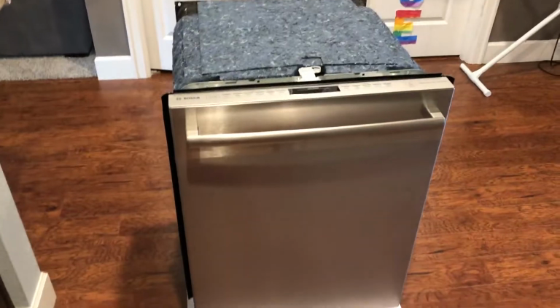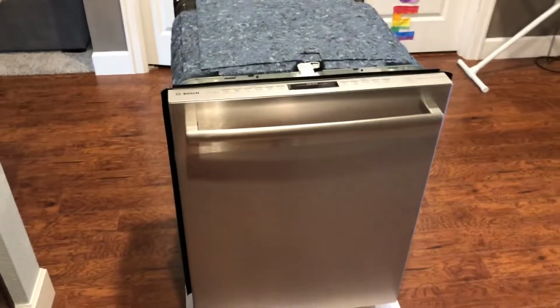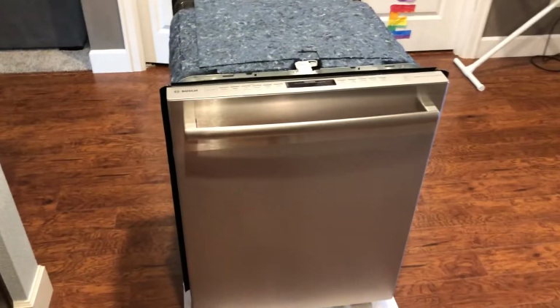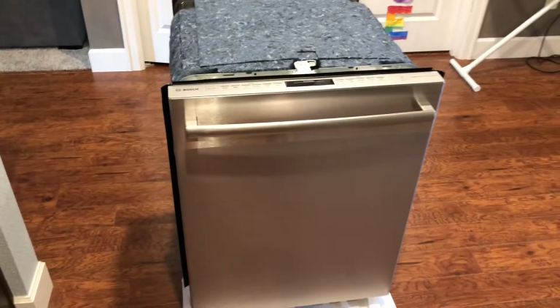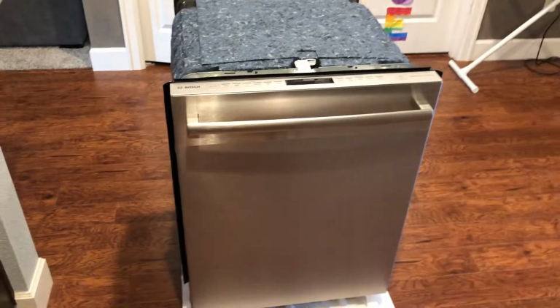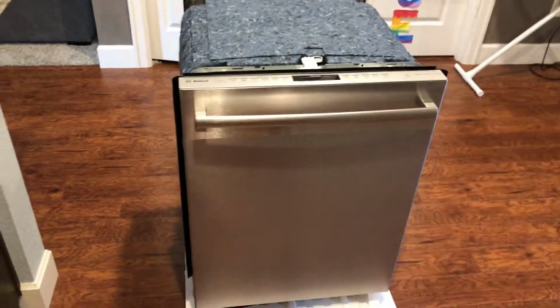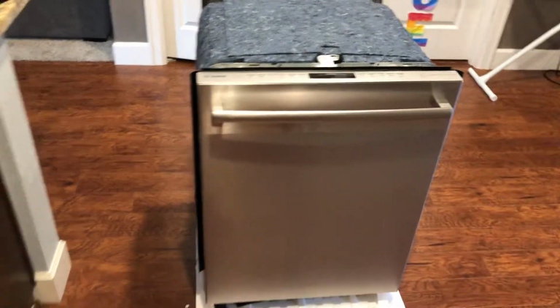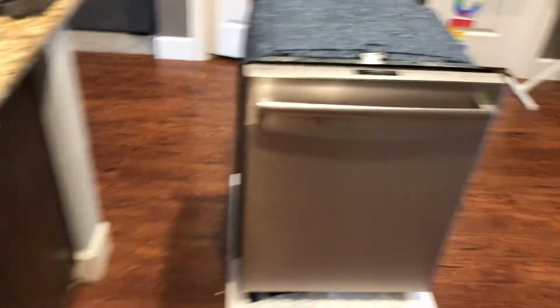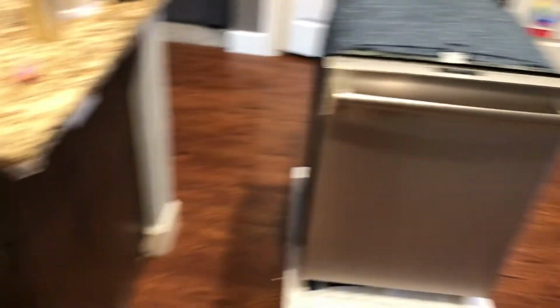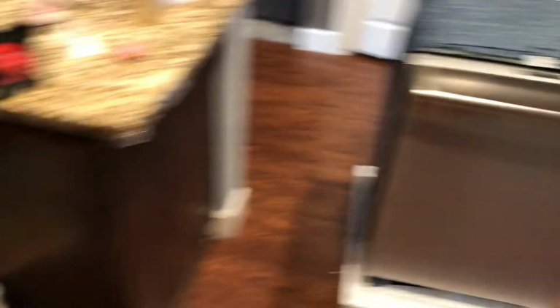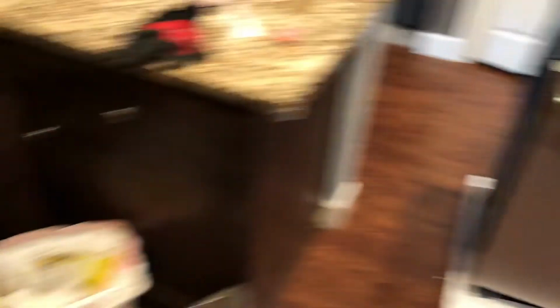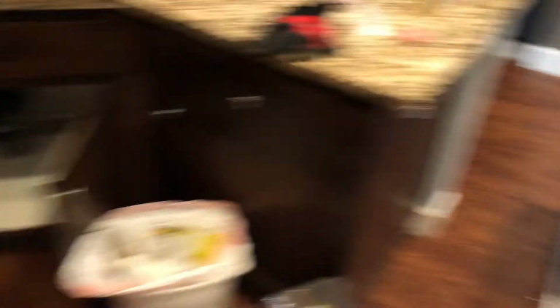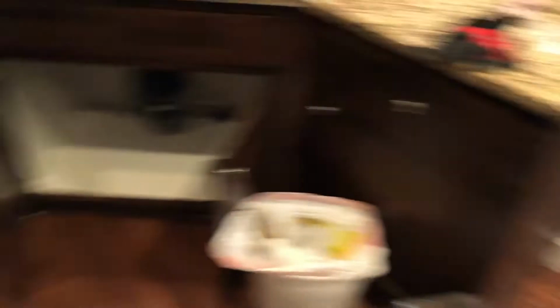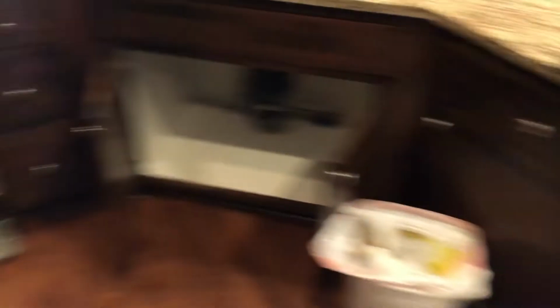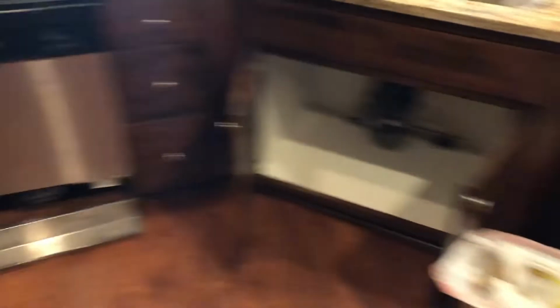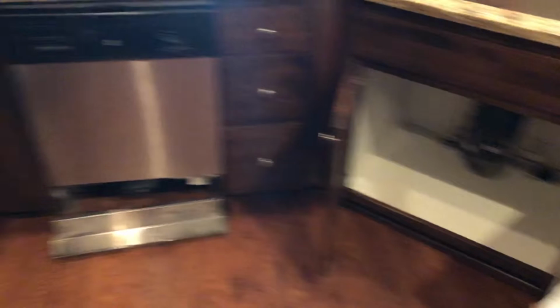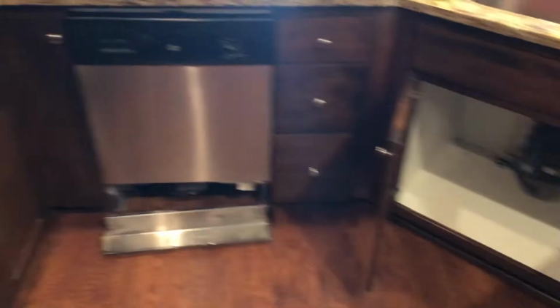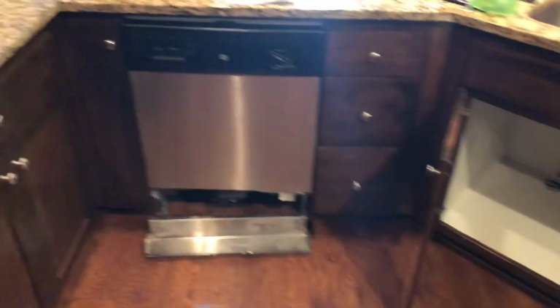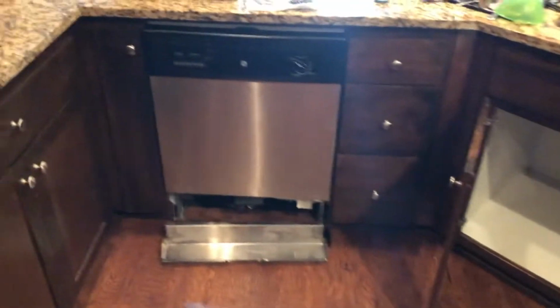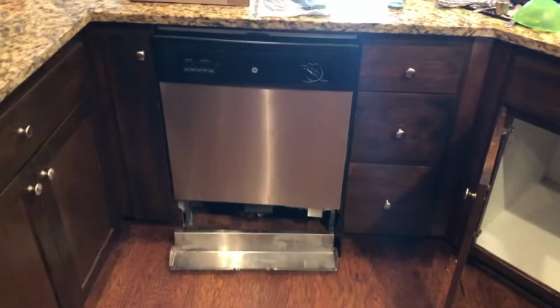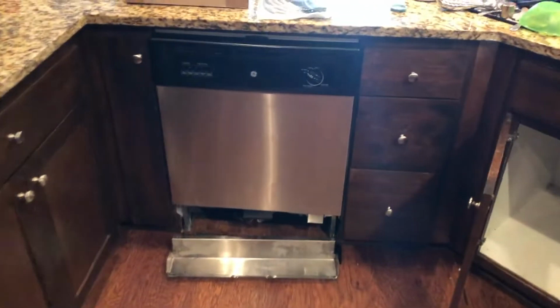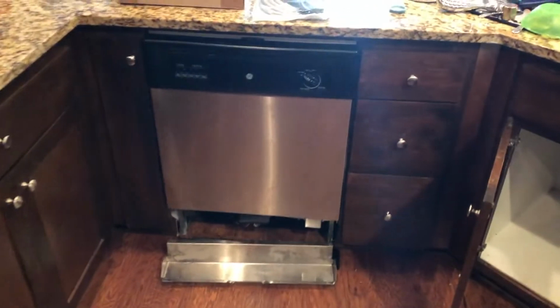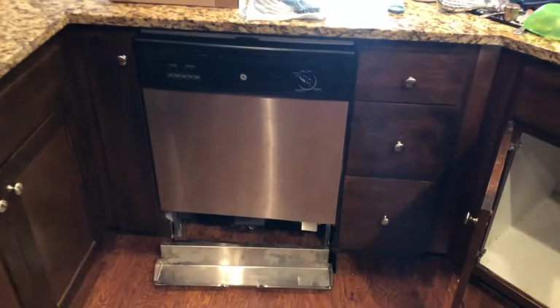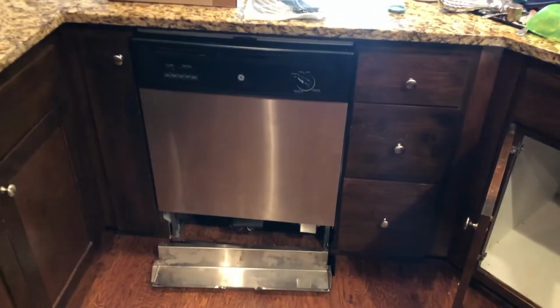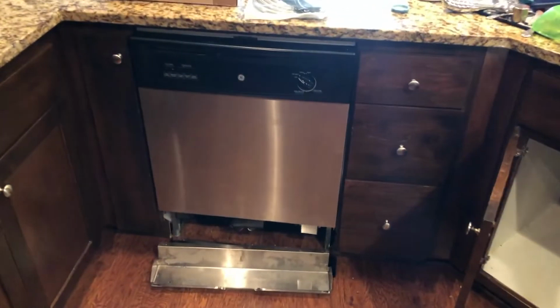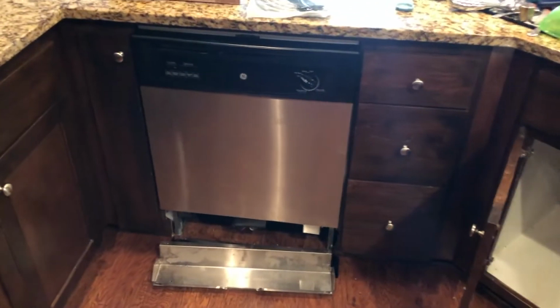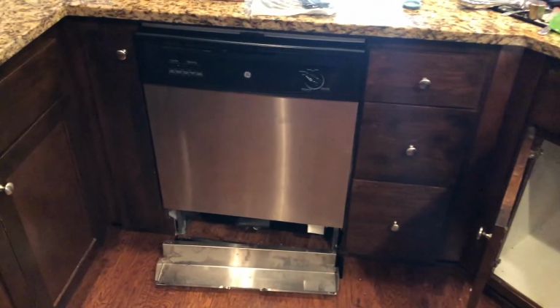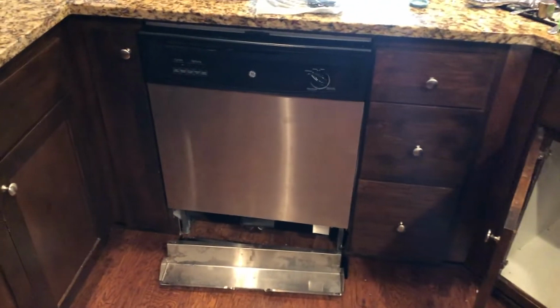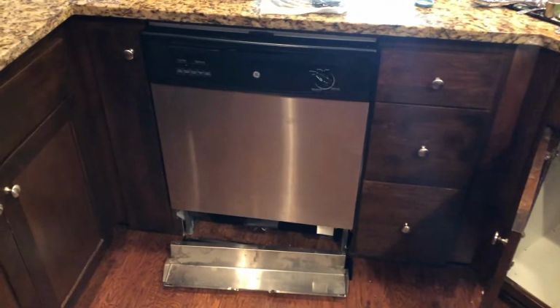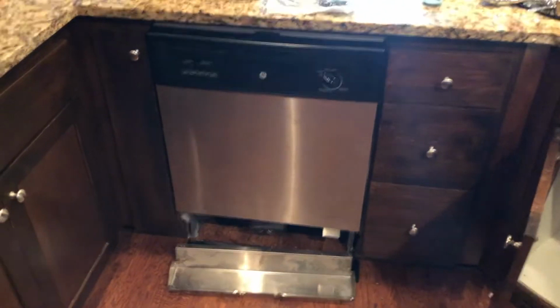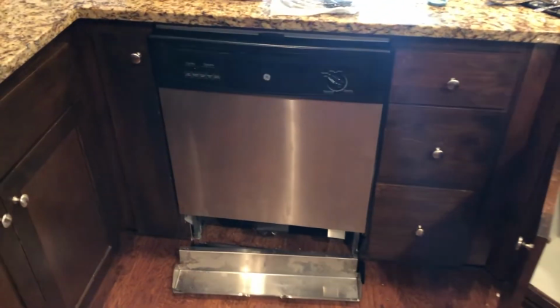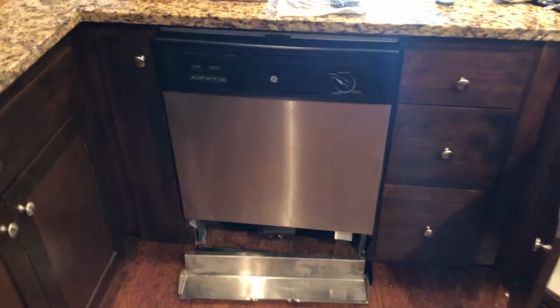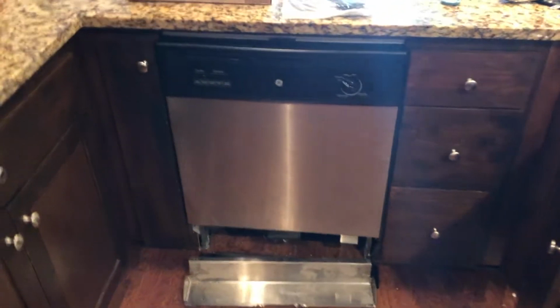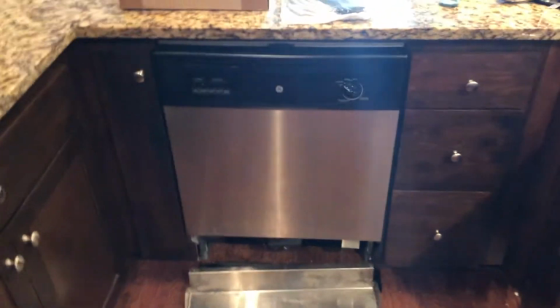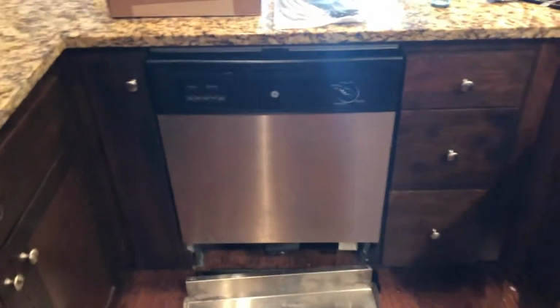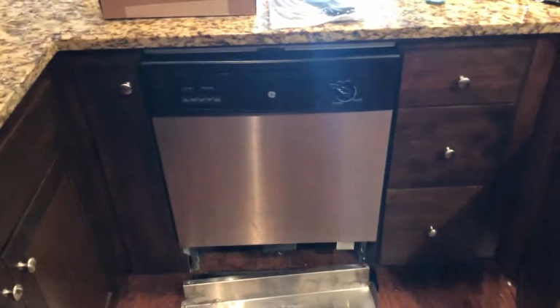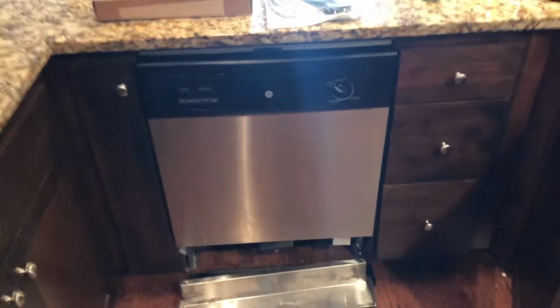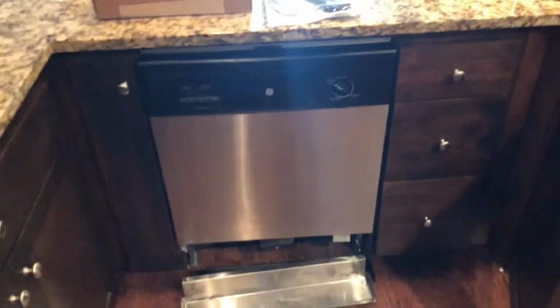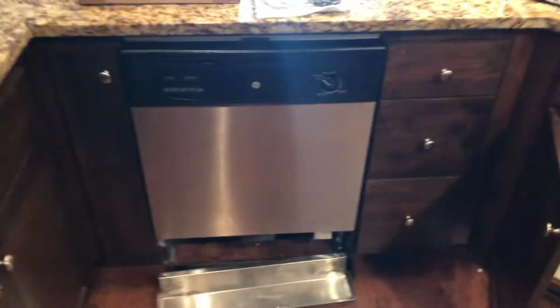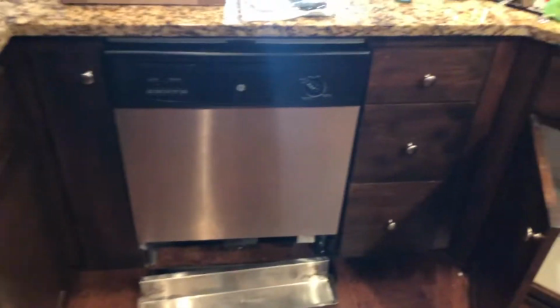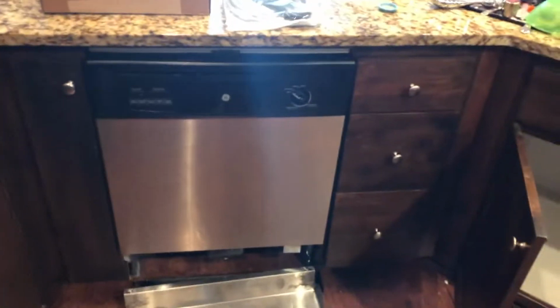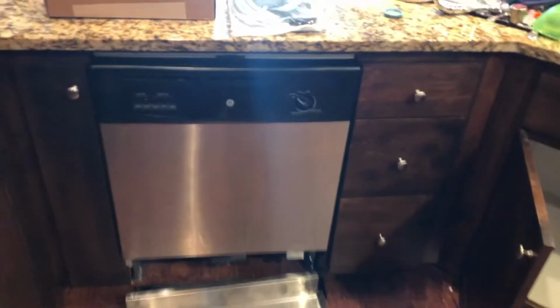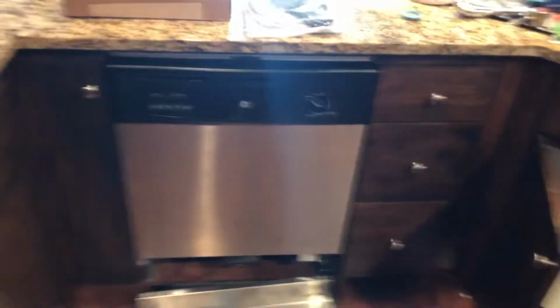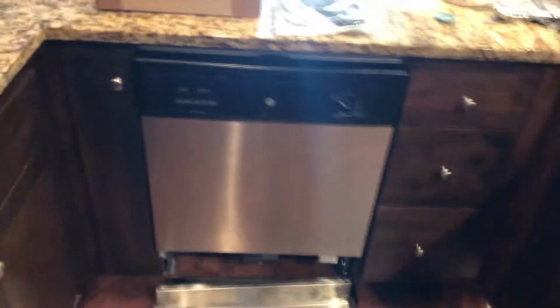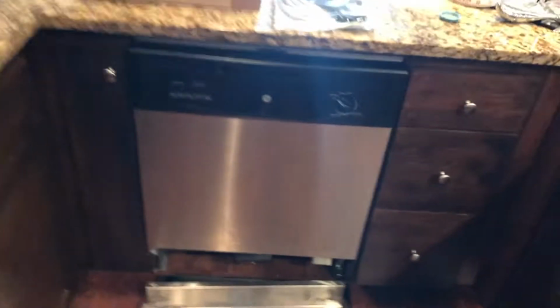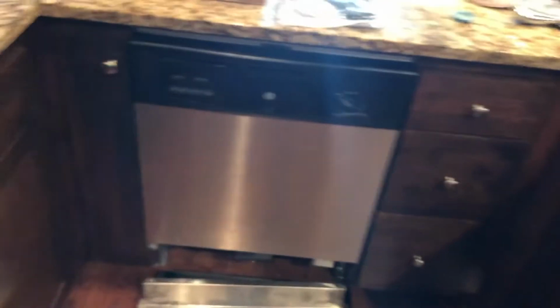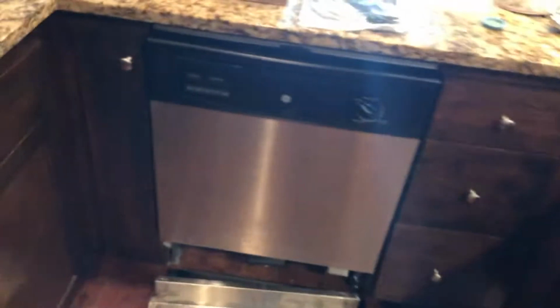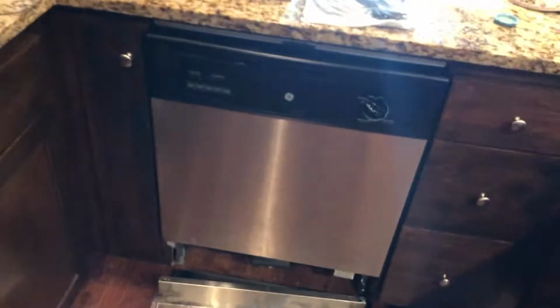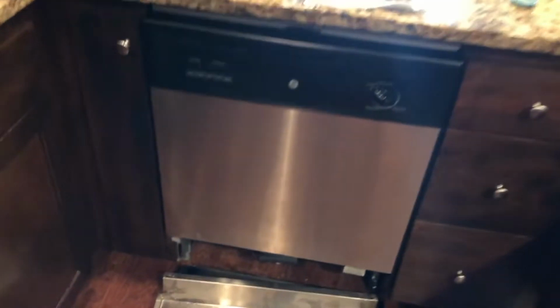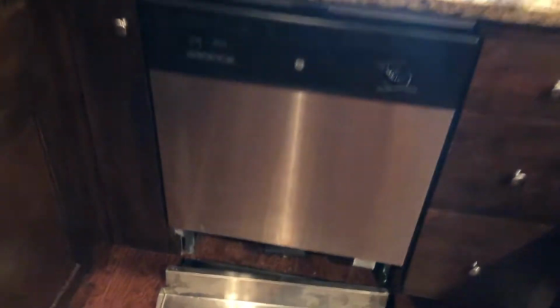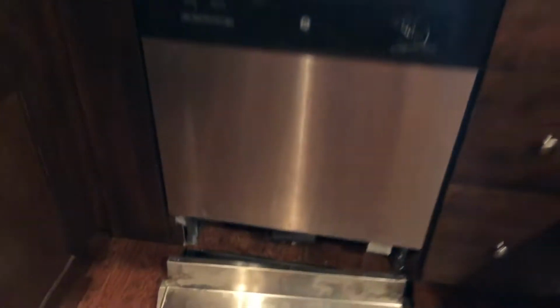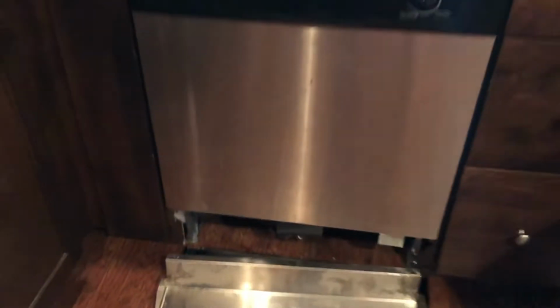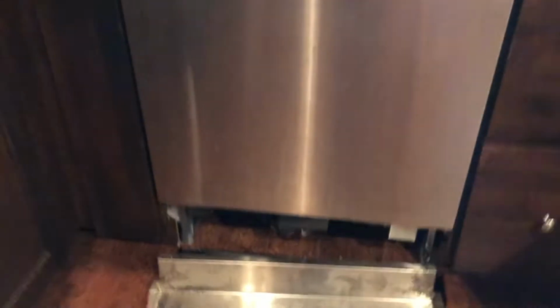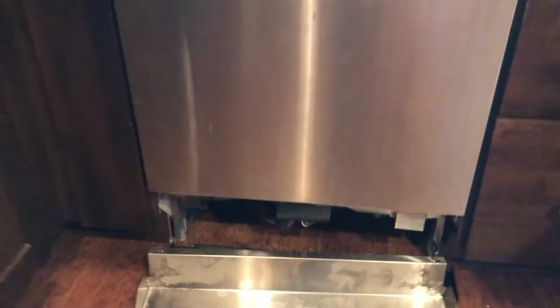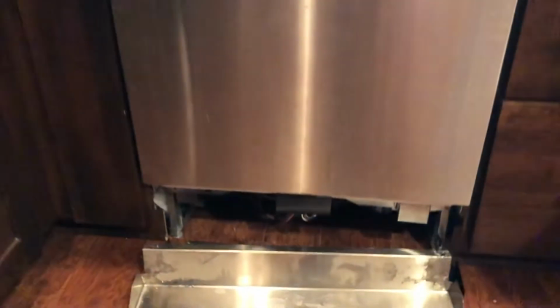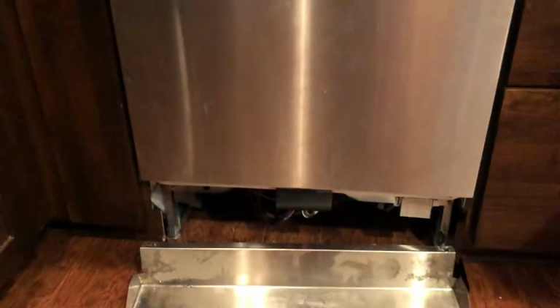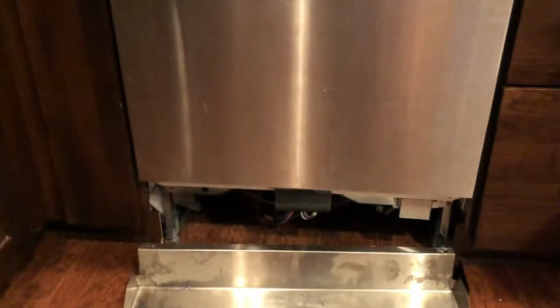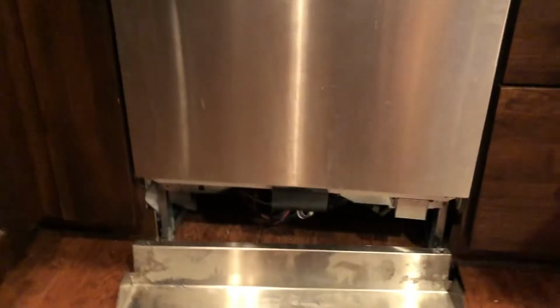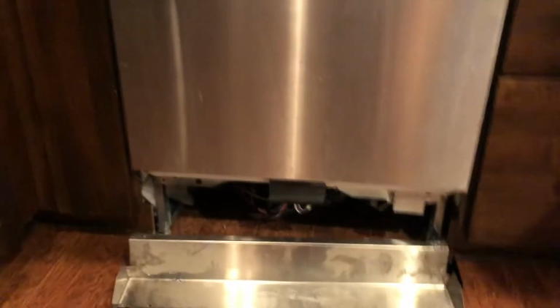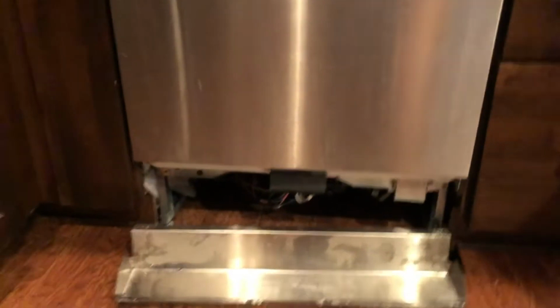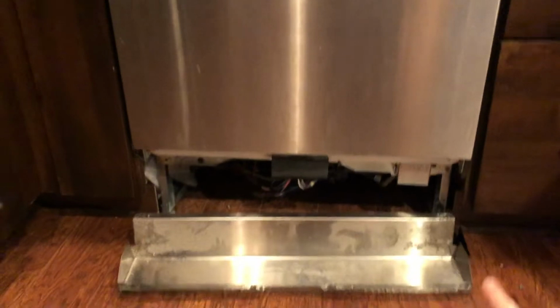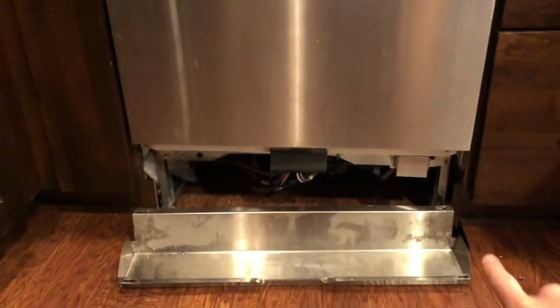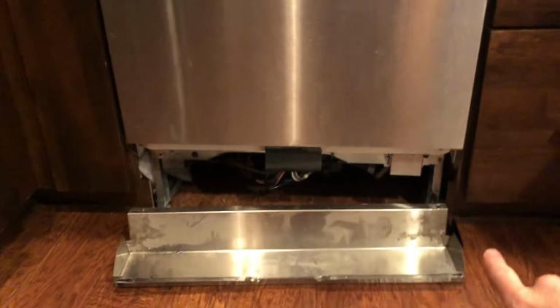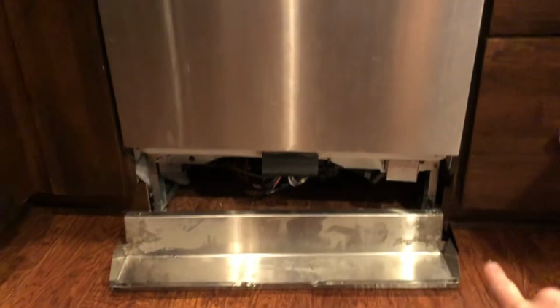This will be taking the place of this dishwasher. All I've done at this point is taken off the bottom panel.